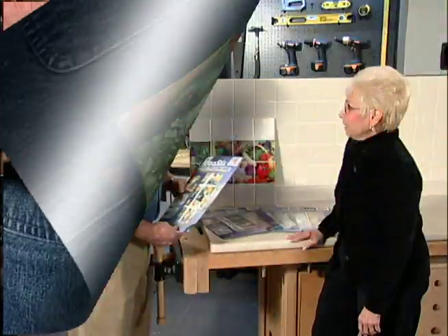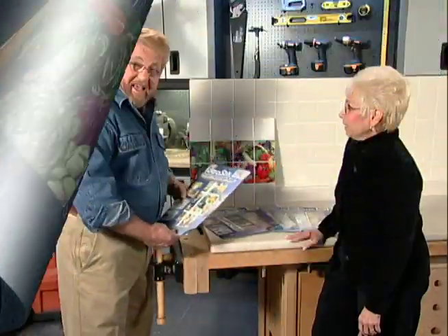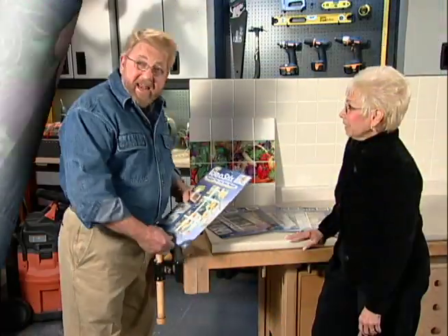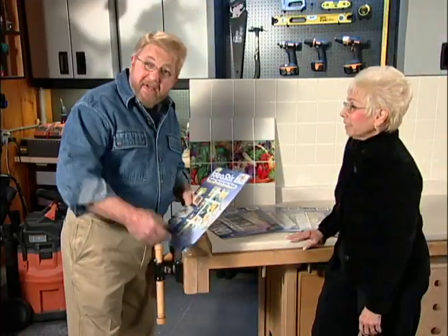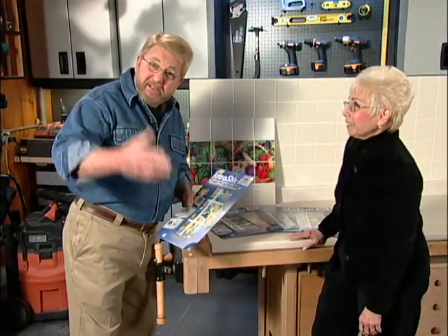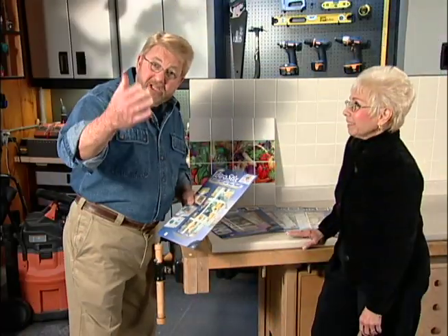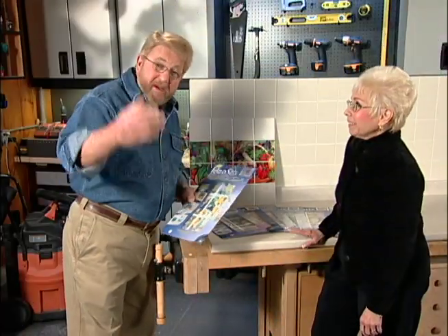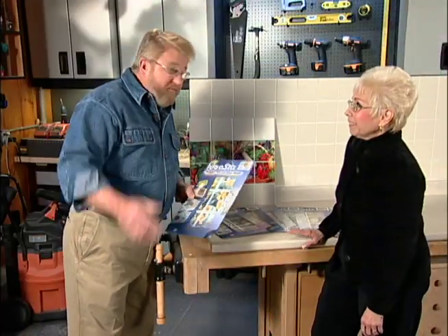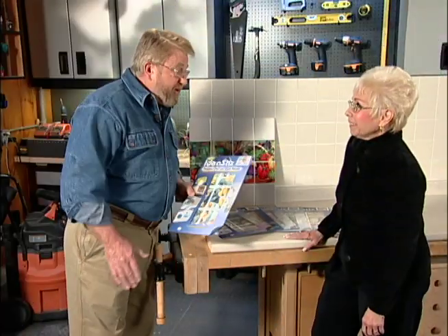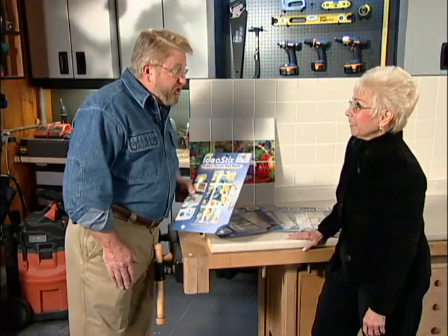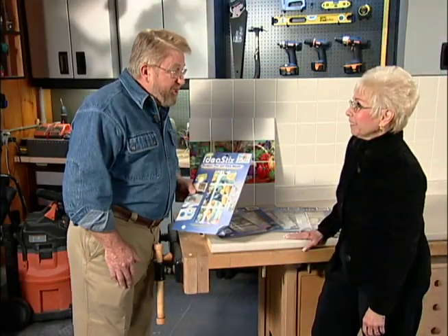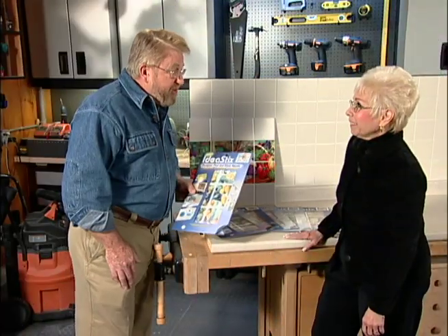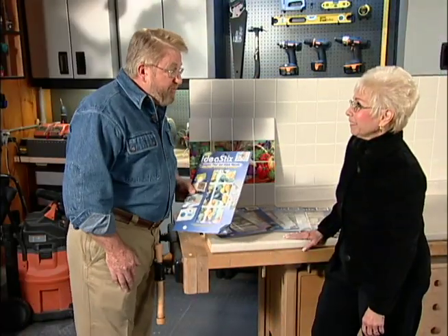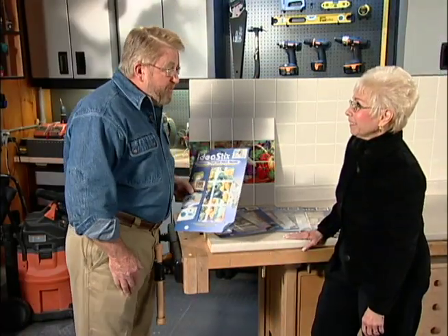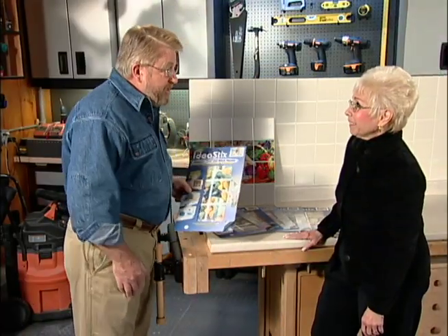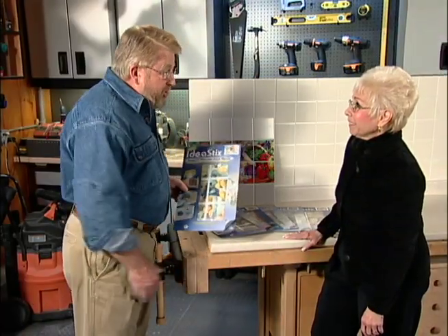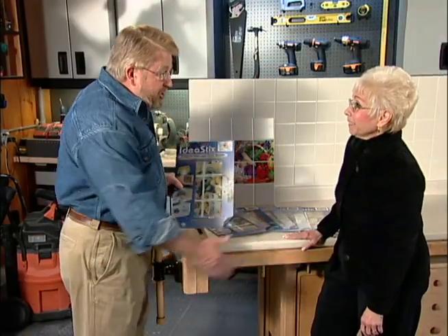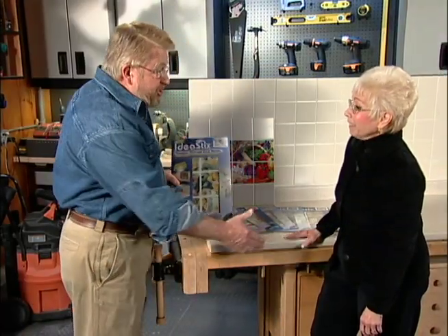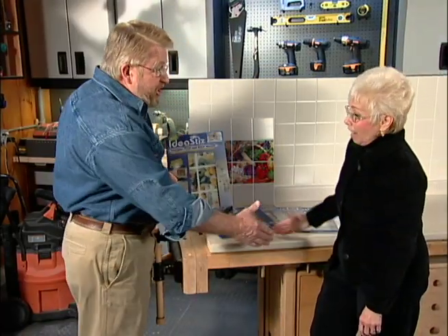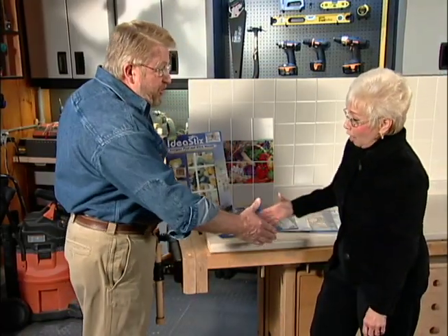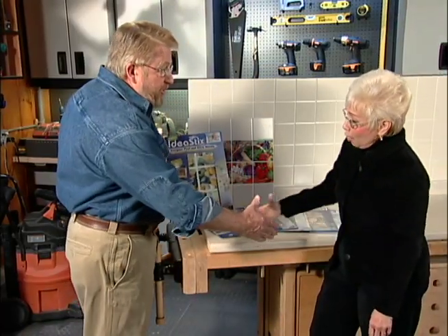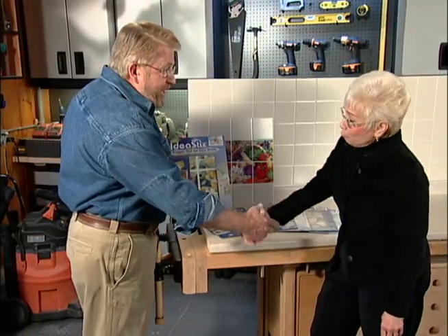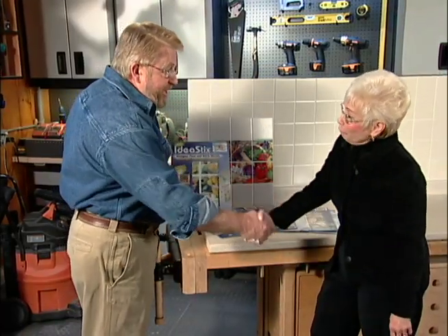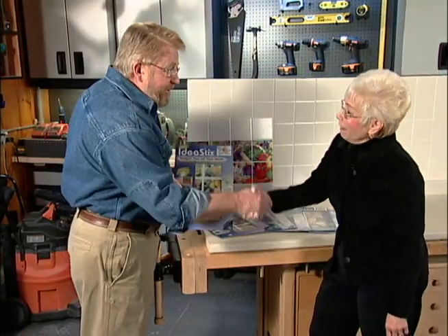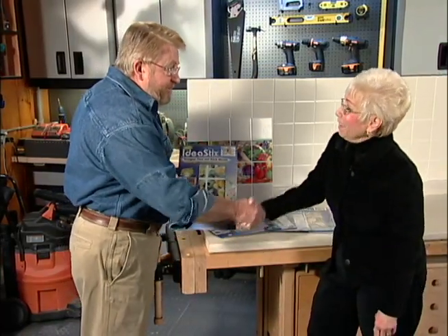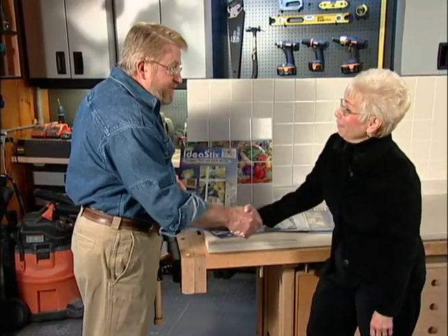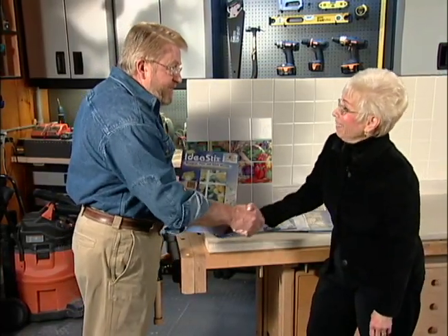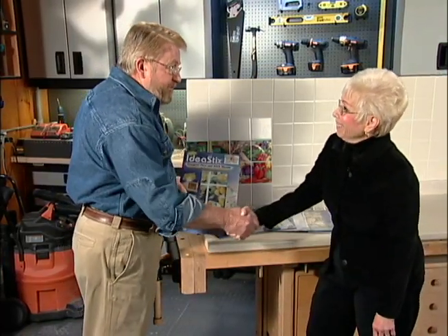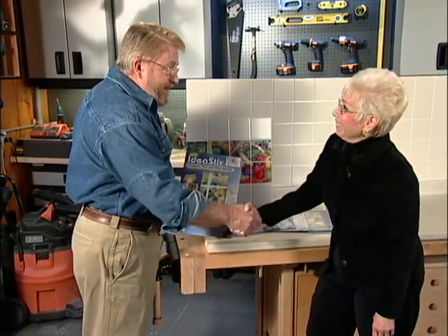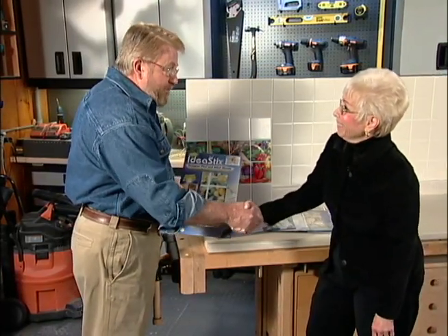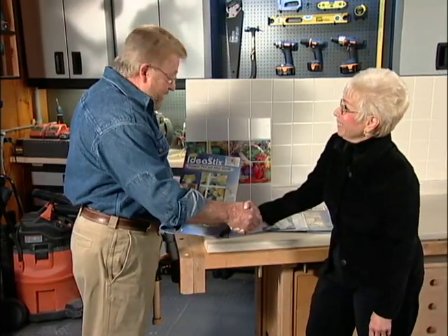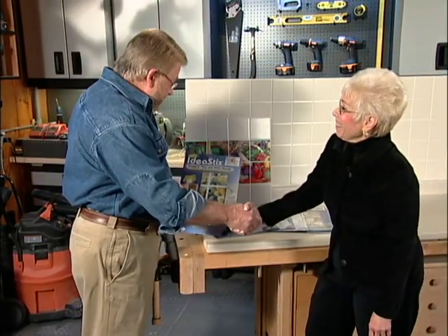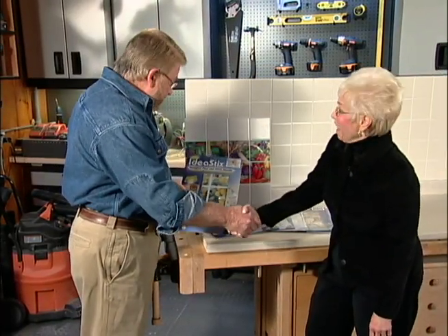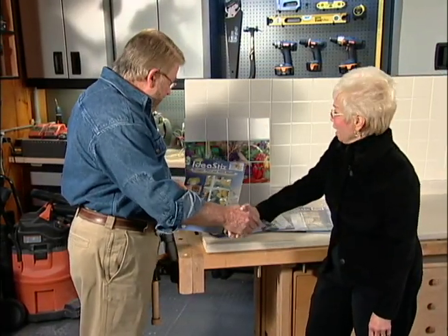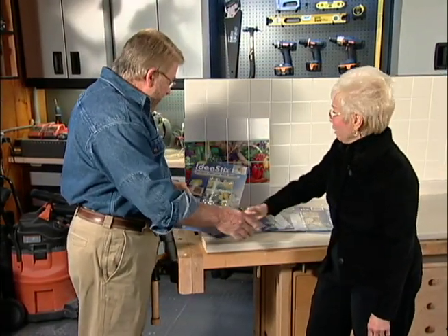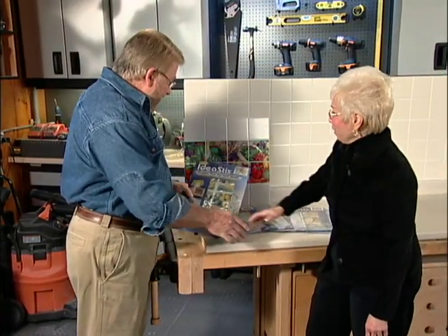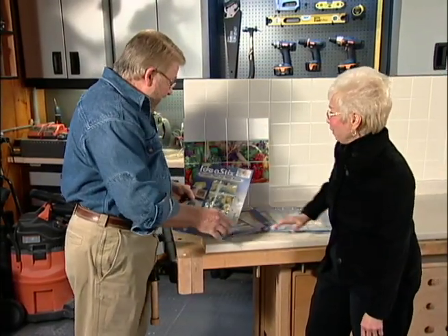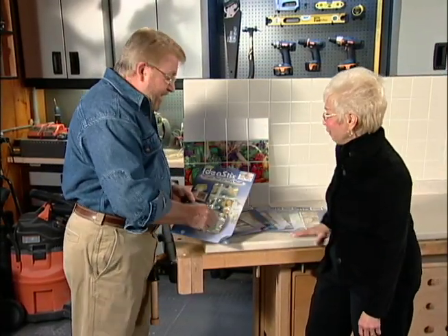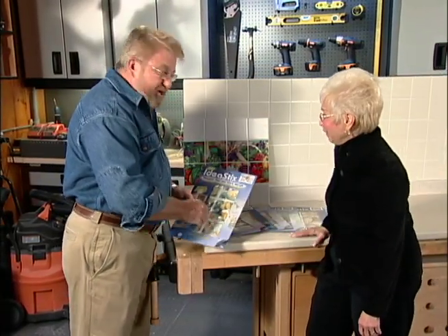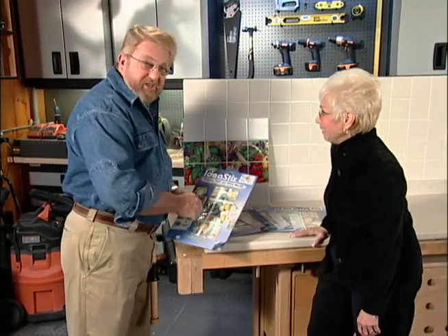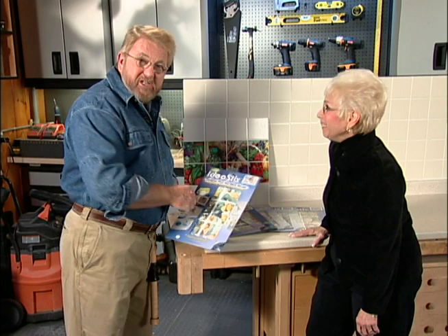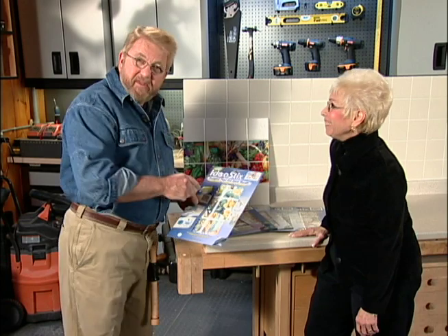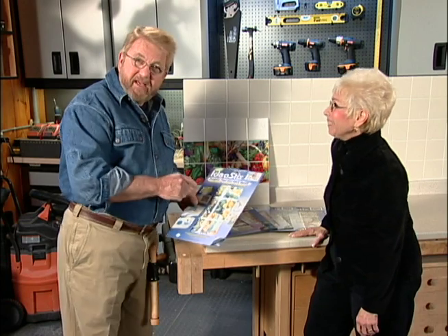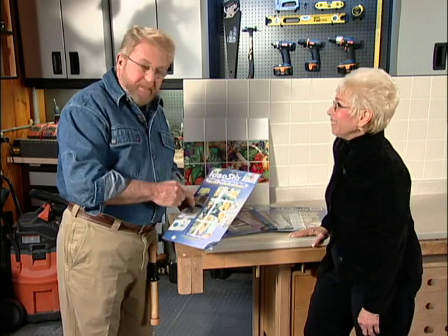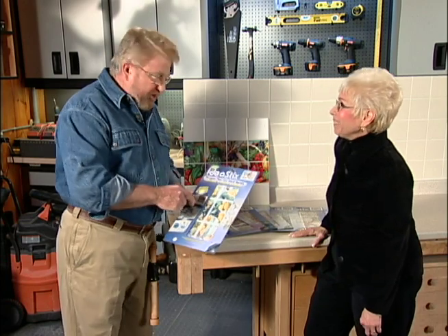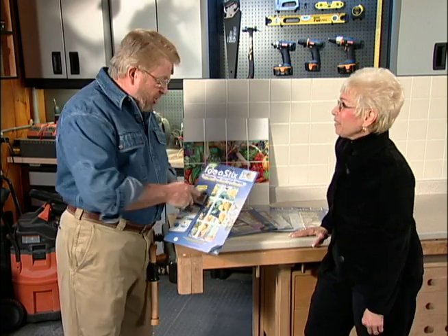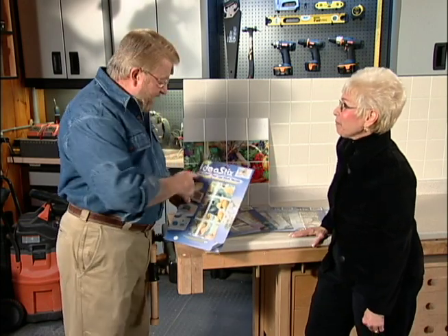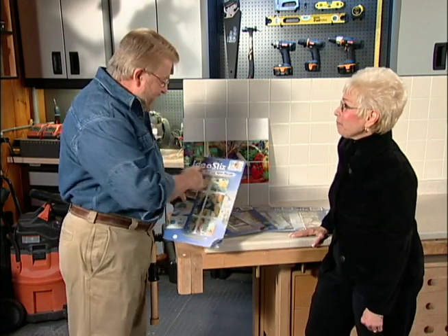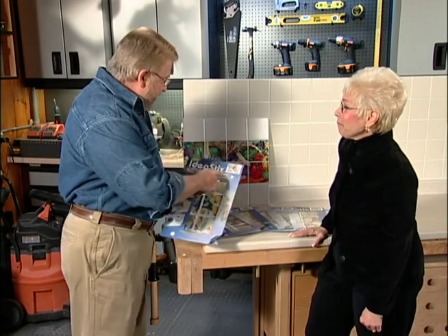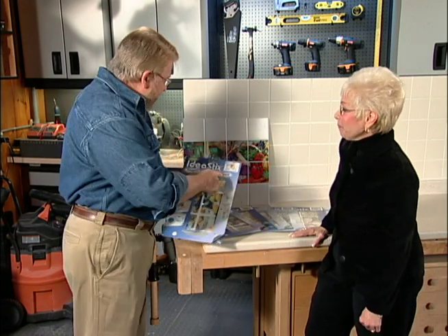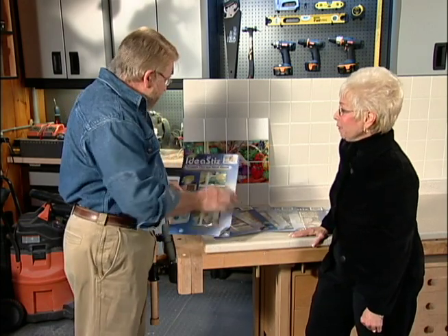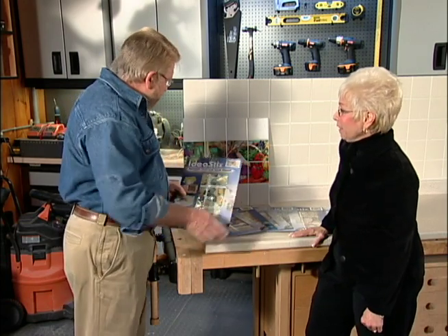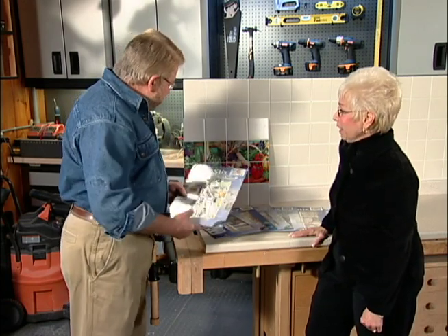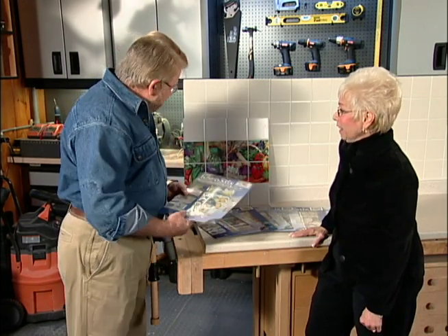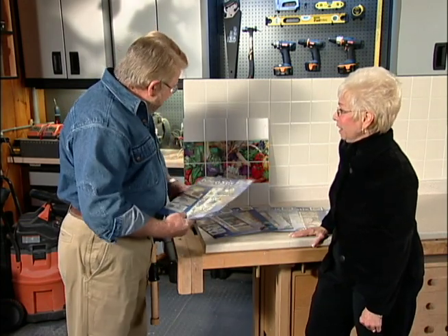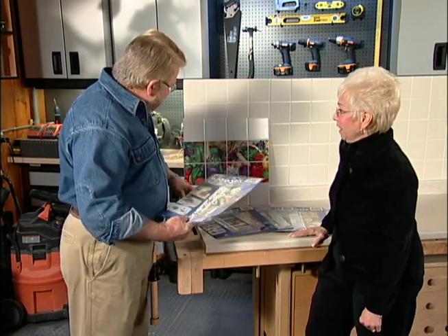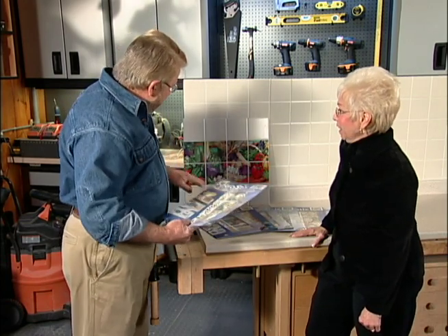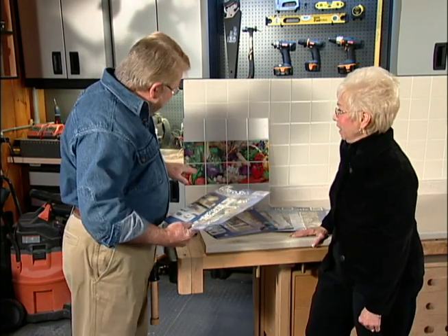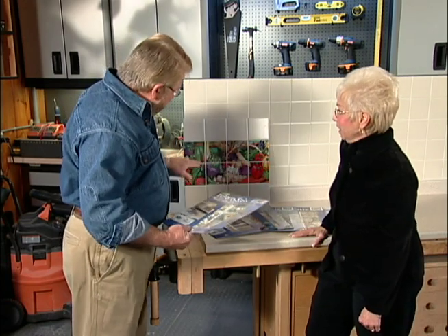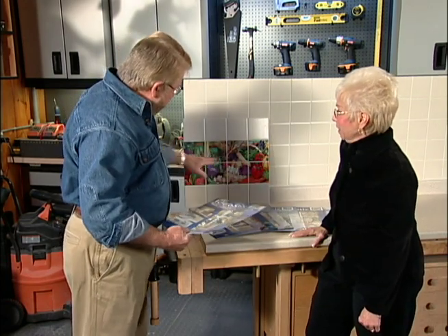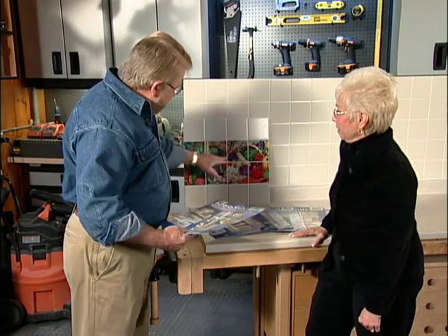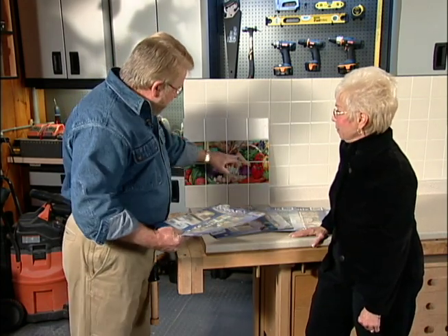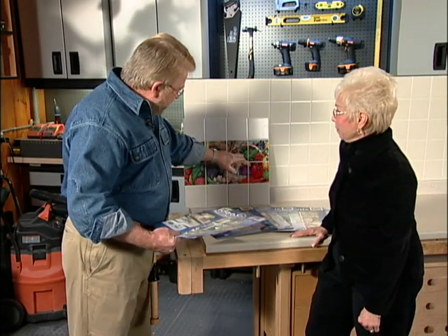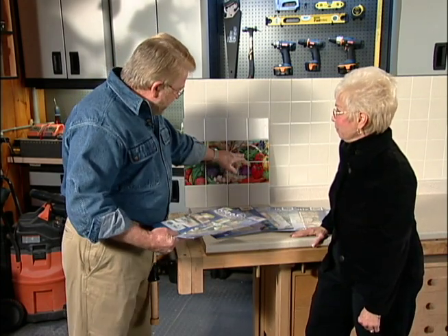This is my friend Sheila Friedman. Good to see you again — thanks for coming by. She's with a company called Idea Sticks, and they make these appliqués.